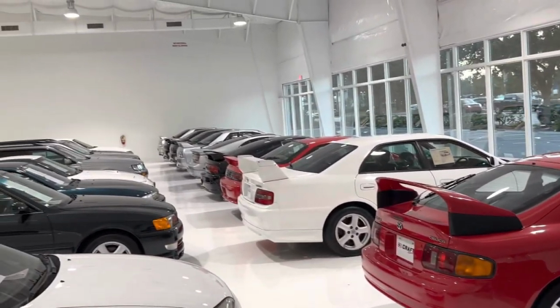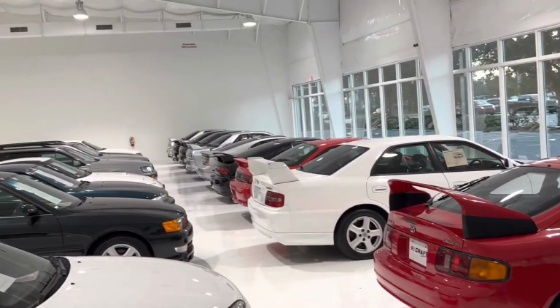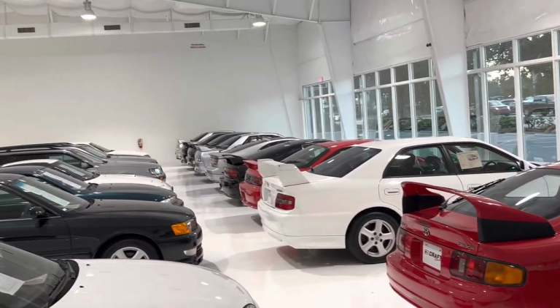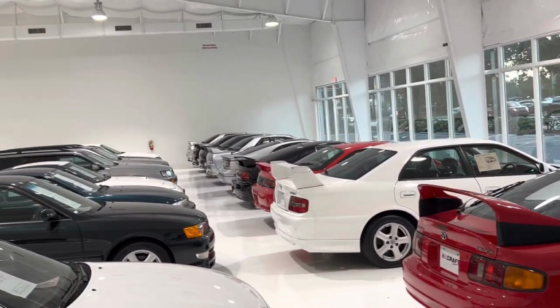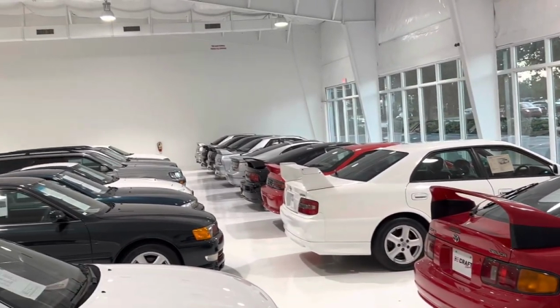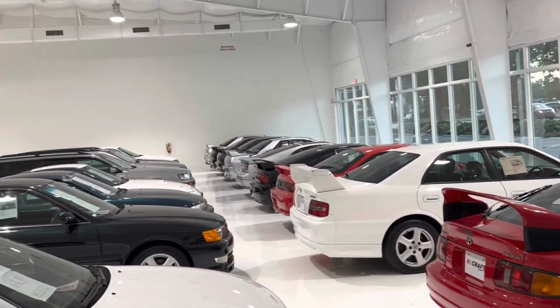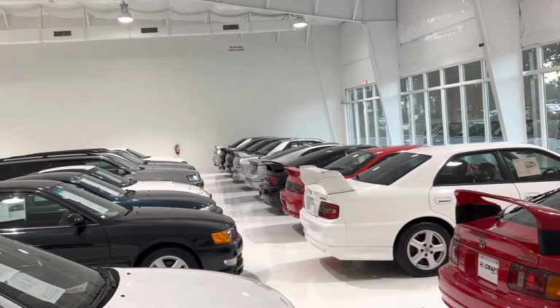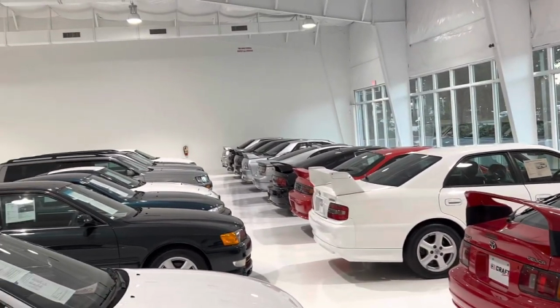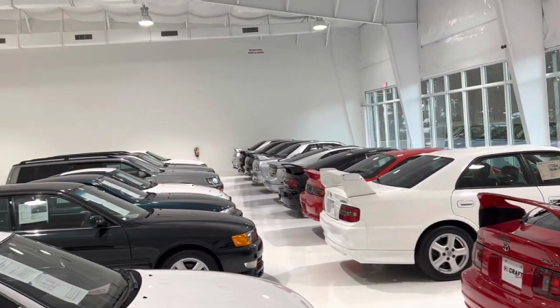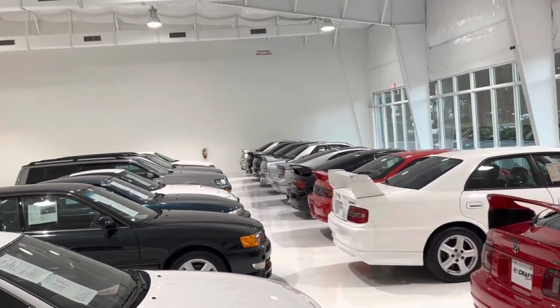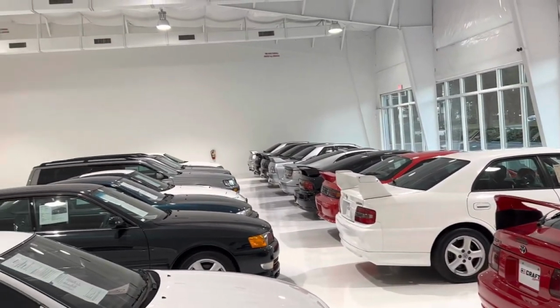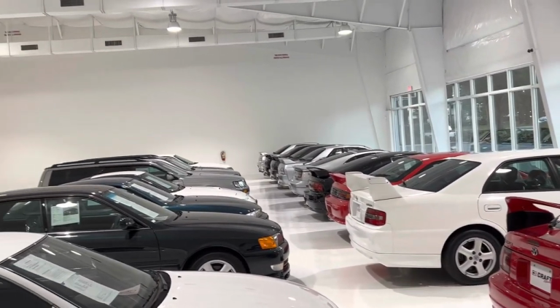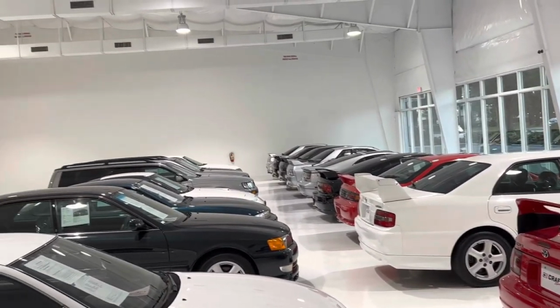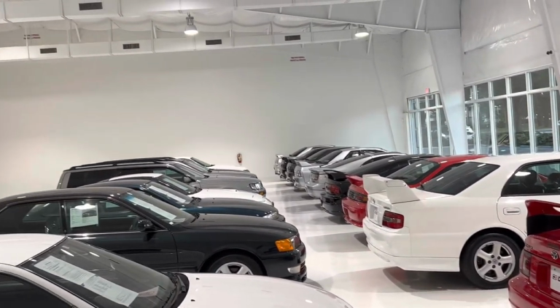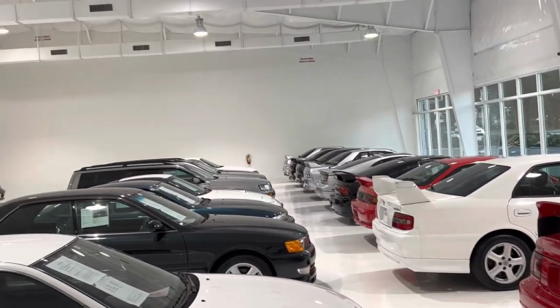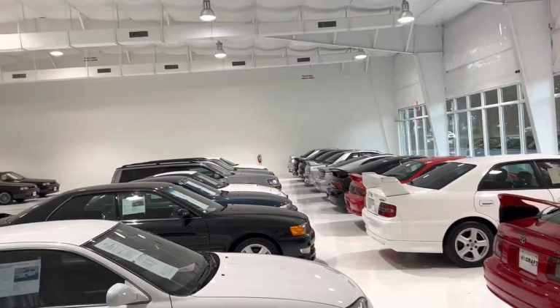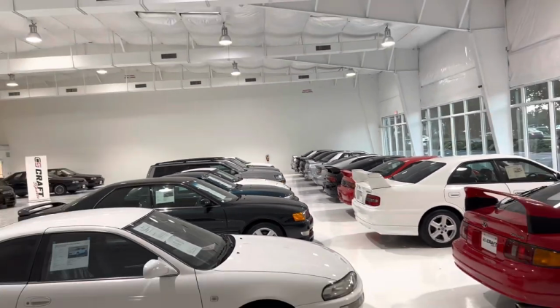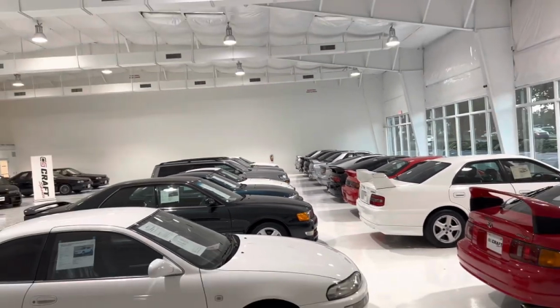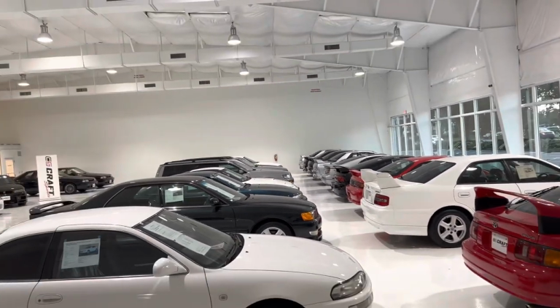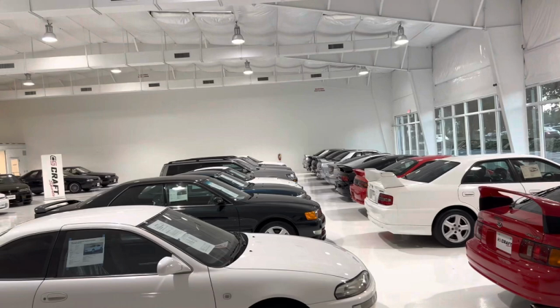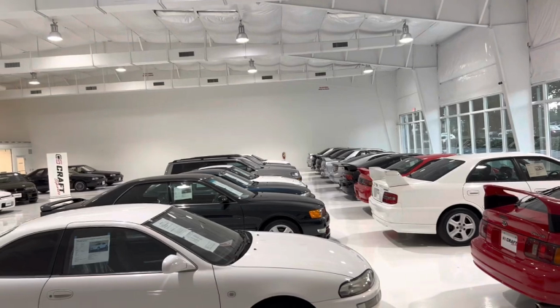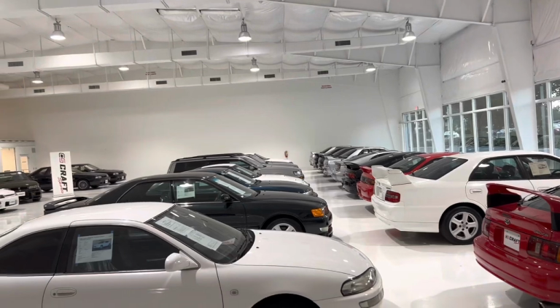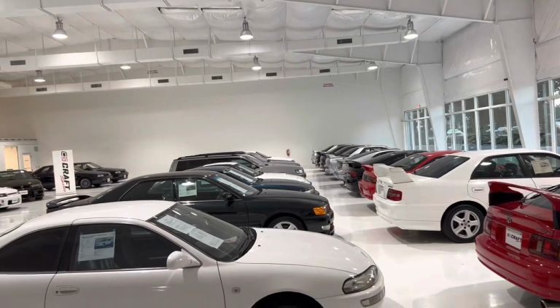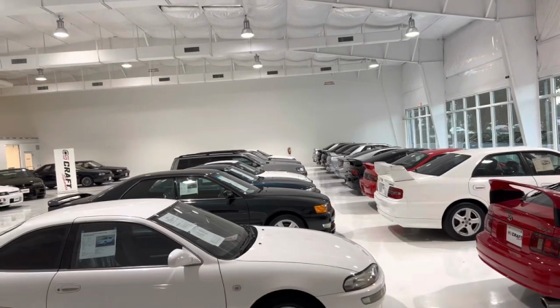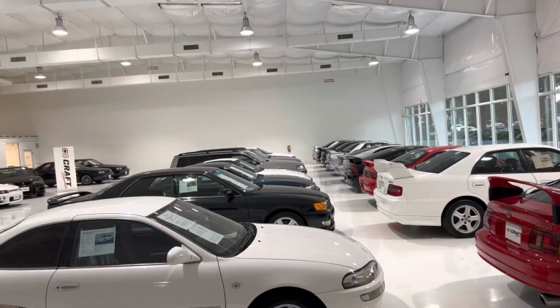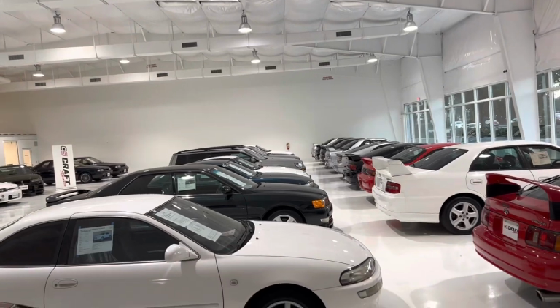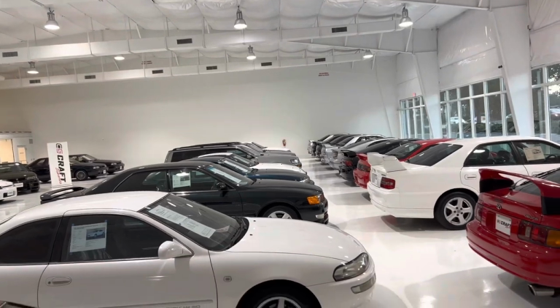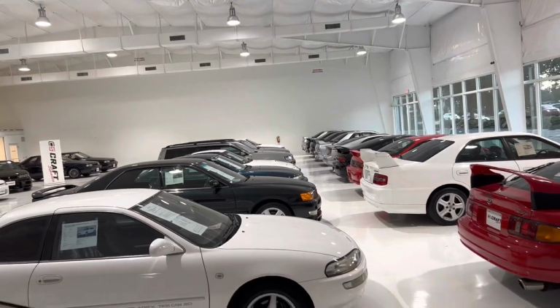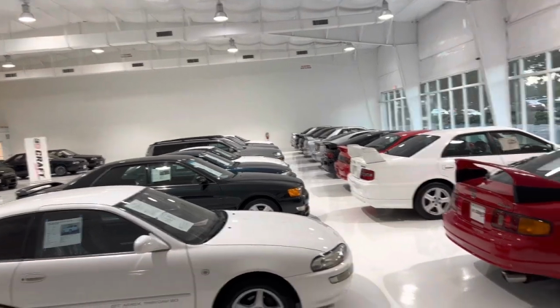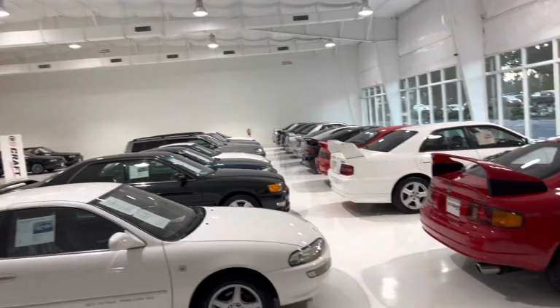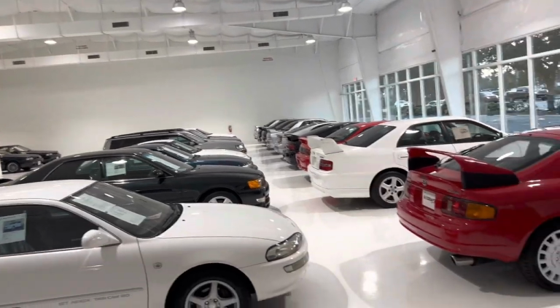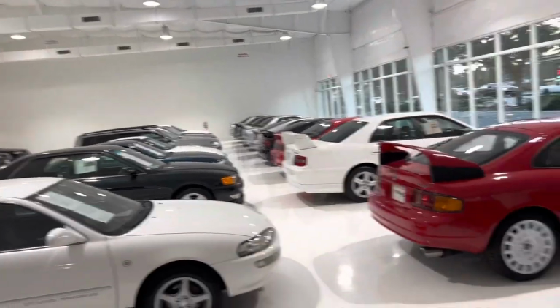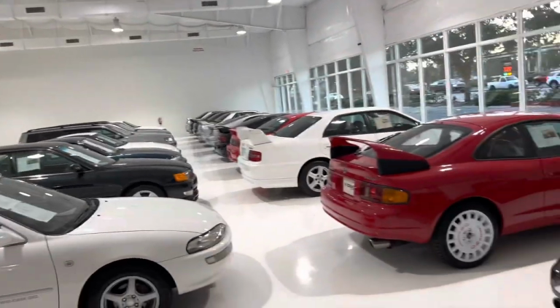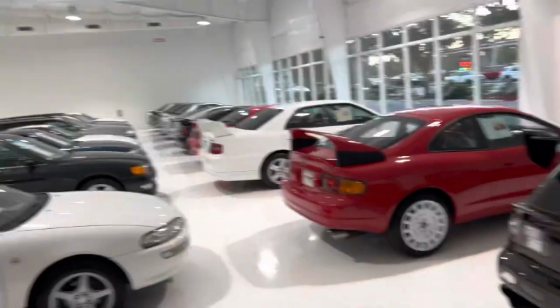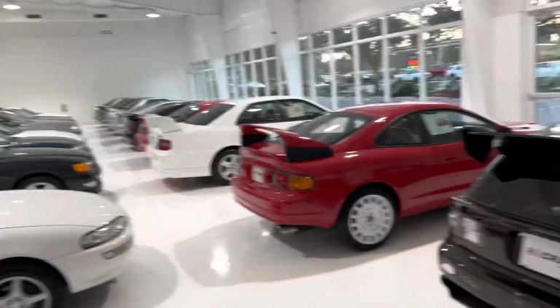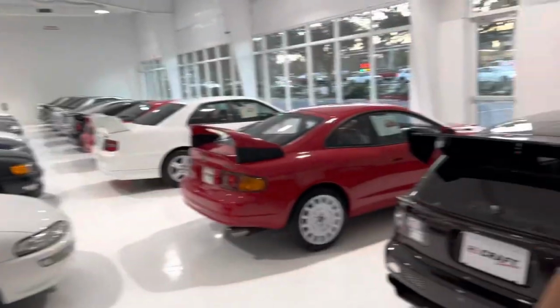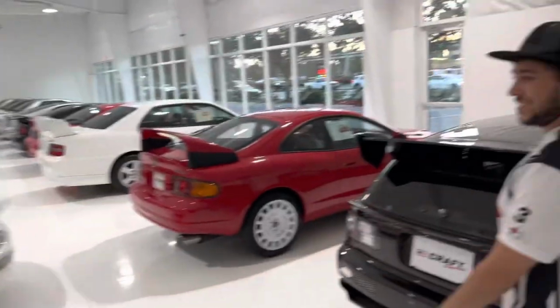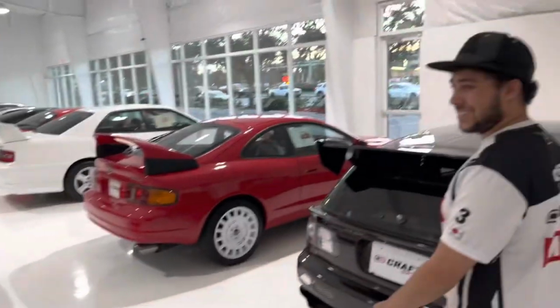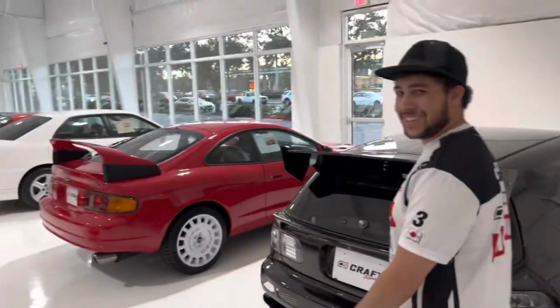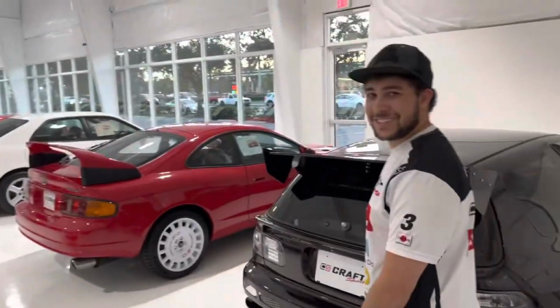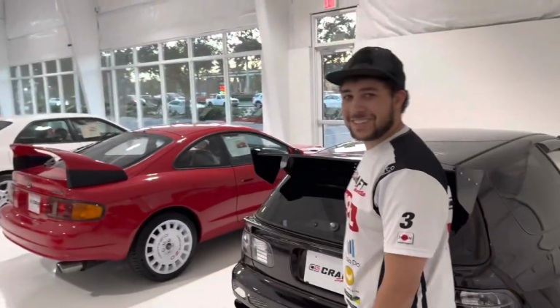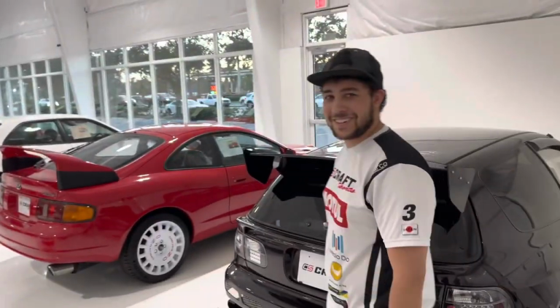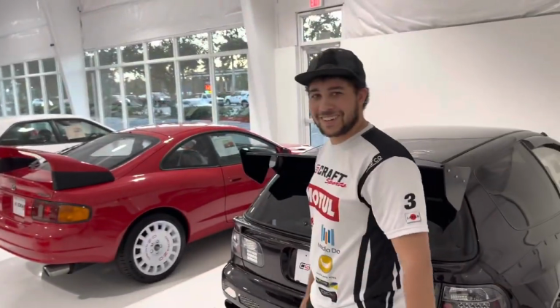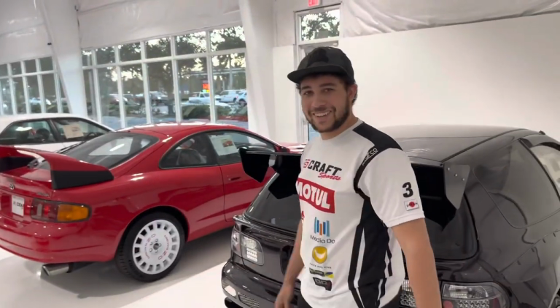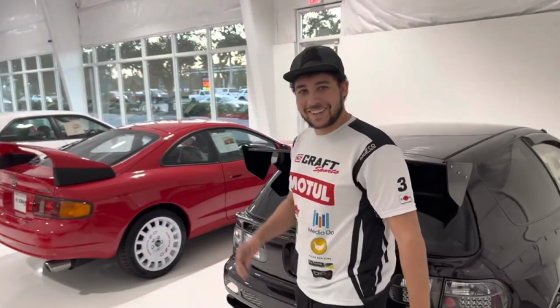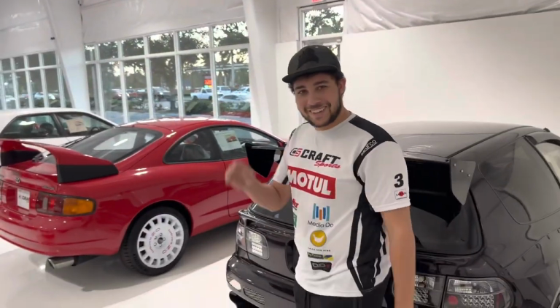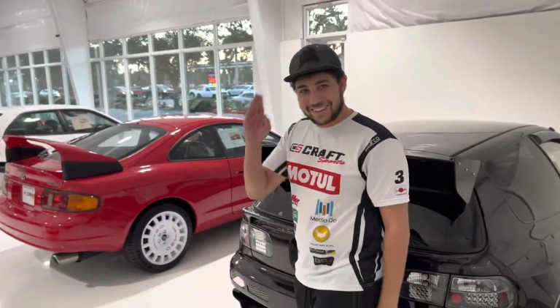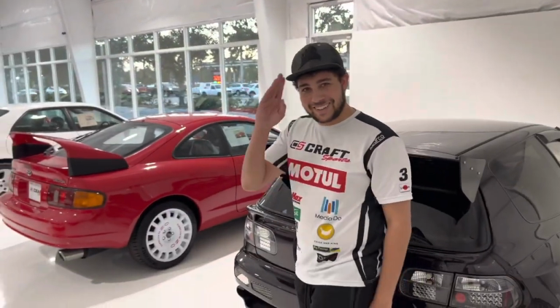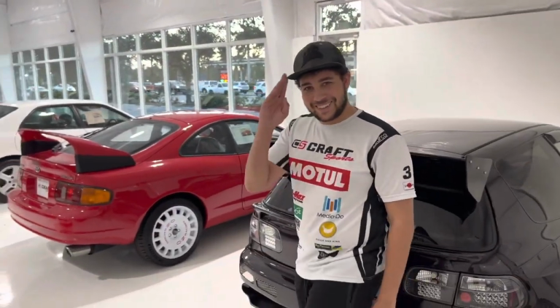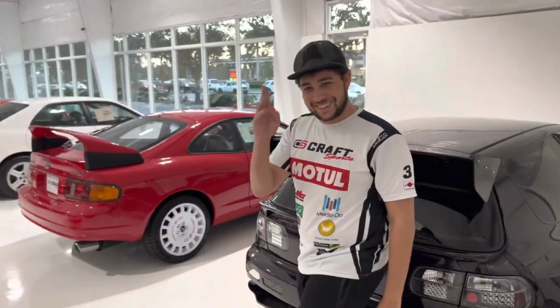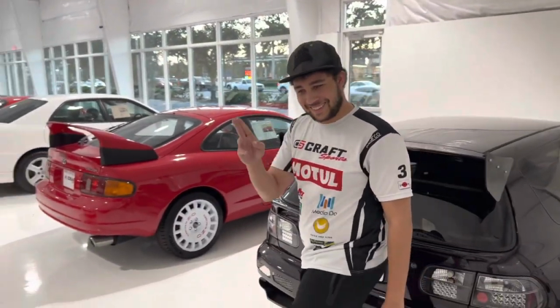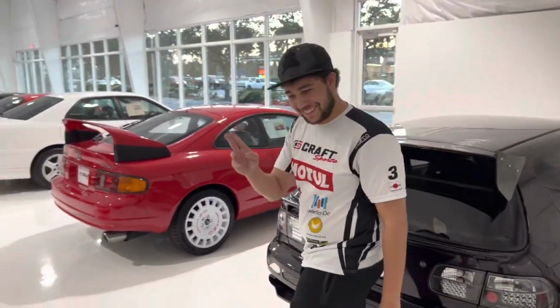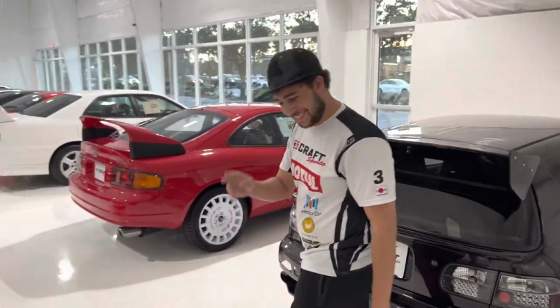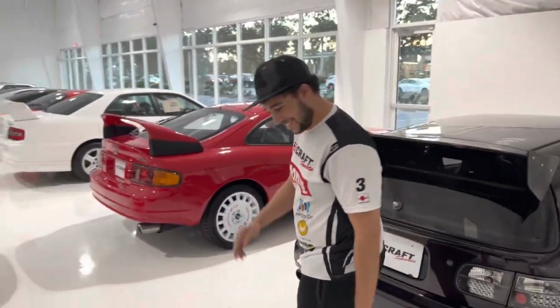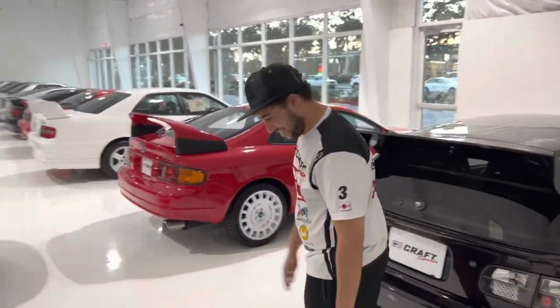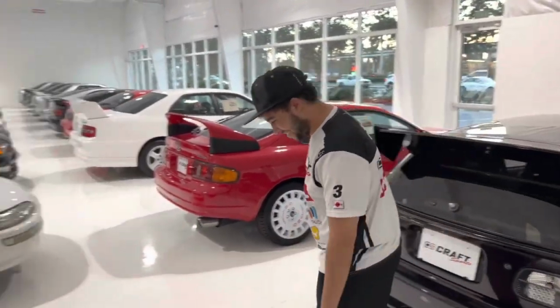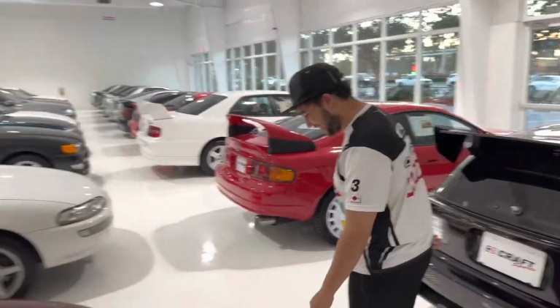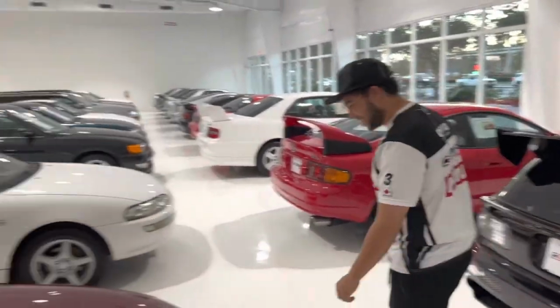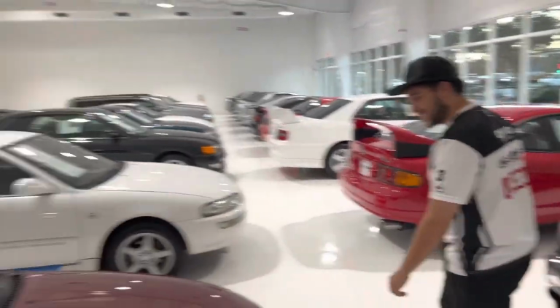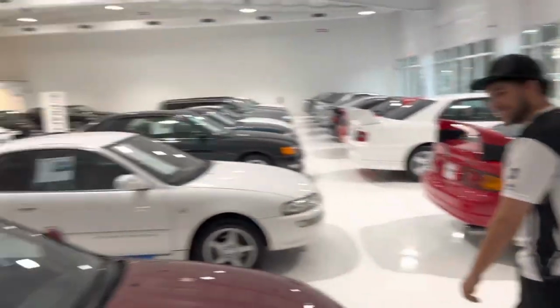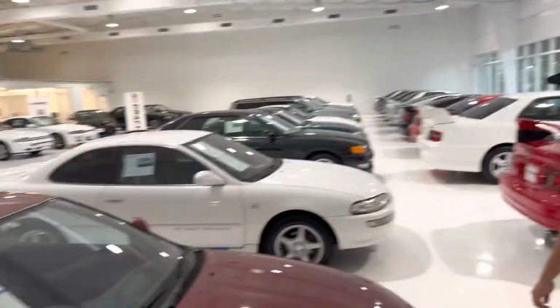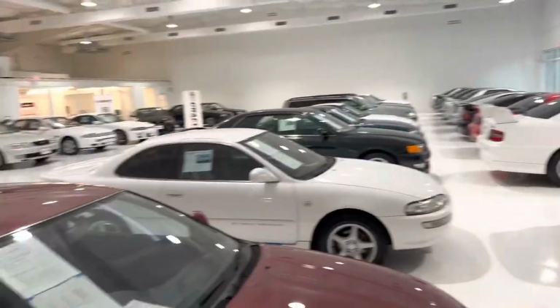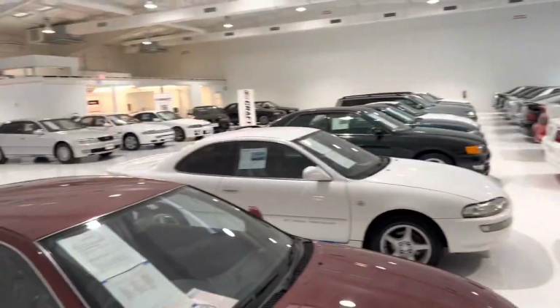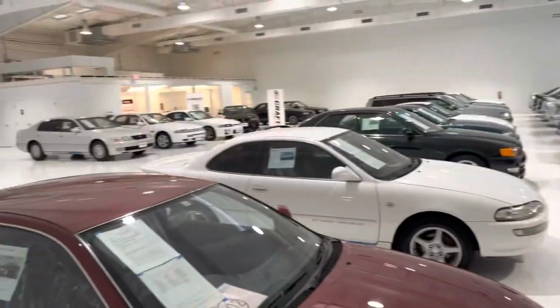Thanks for watching, guys. God bless America and God bless Japan. This car is a killer. Thanks, Grant. You're very welcome.